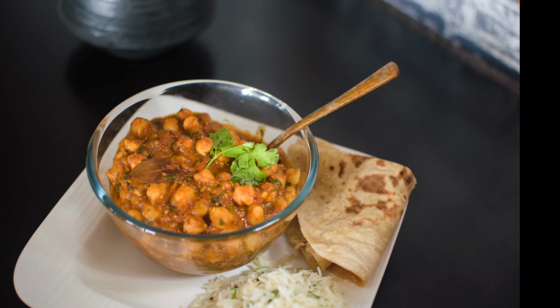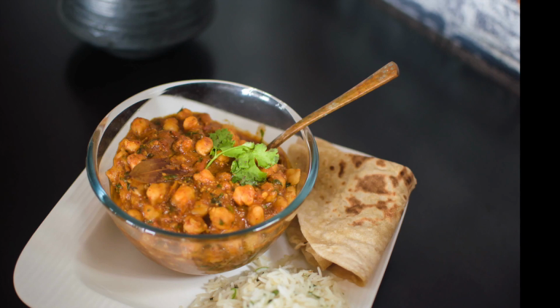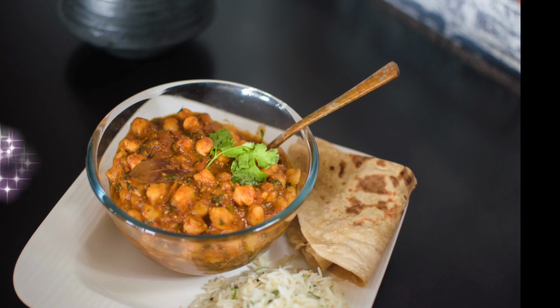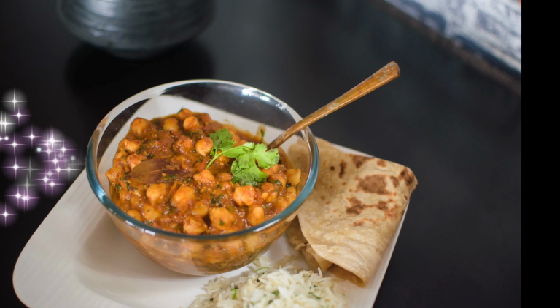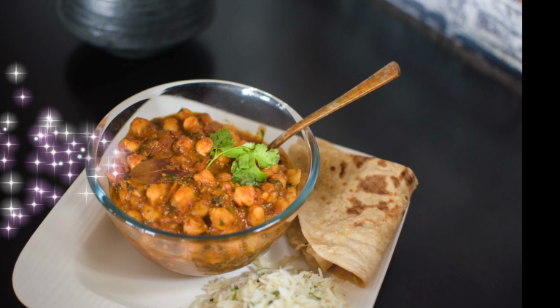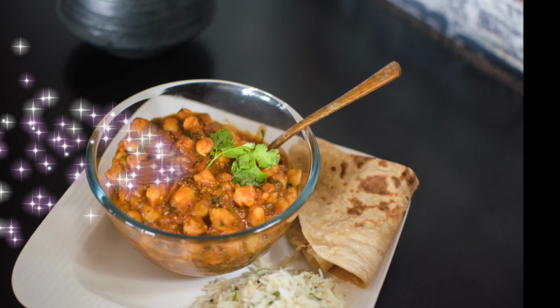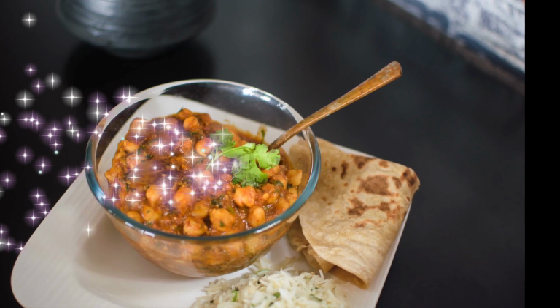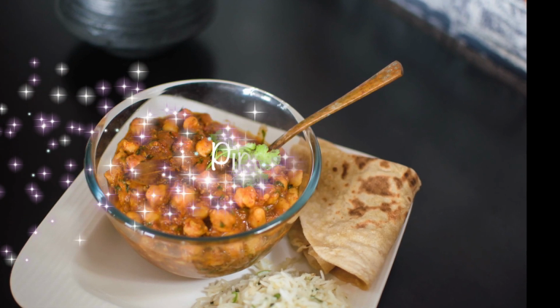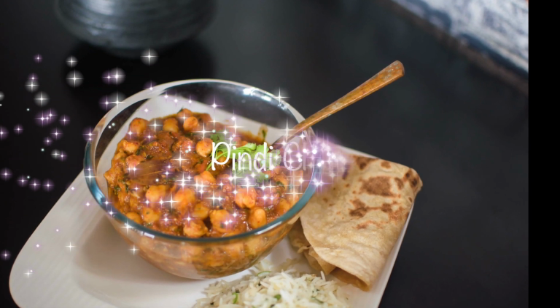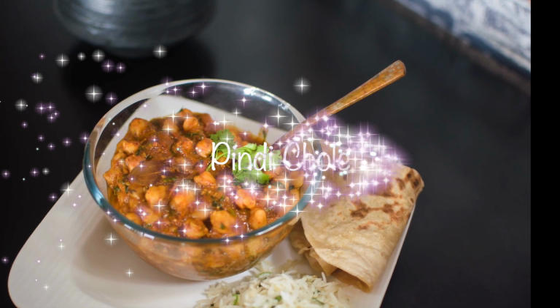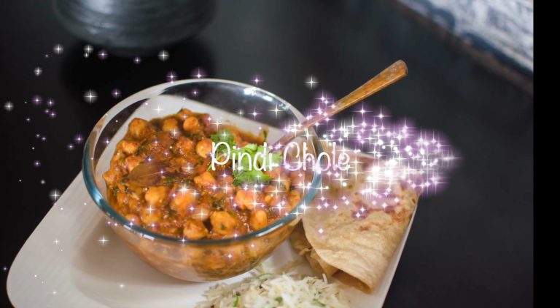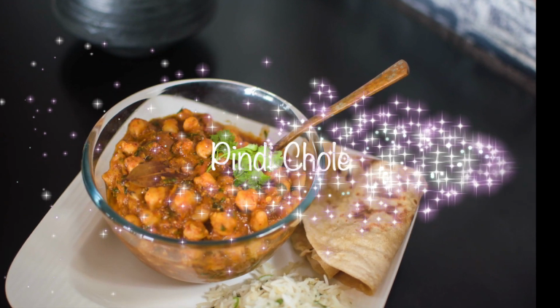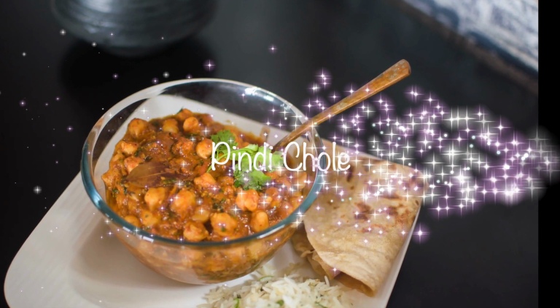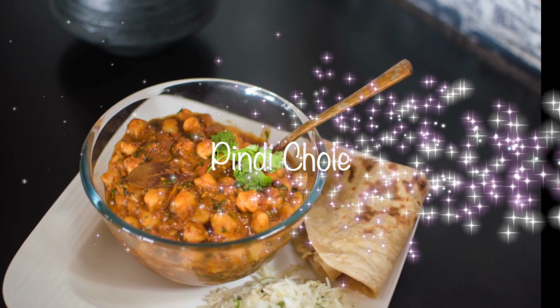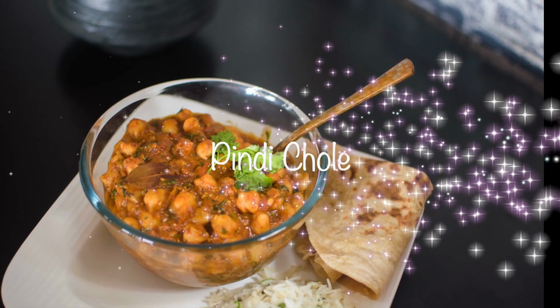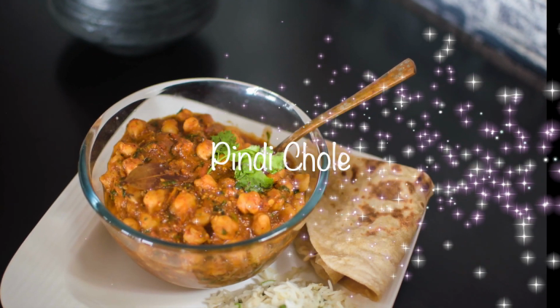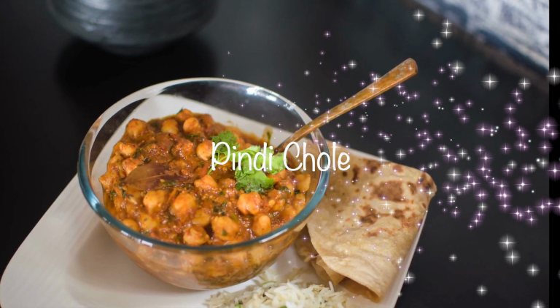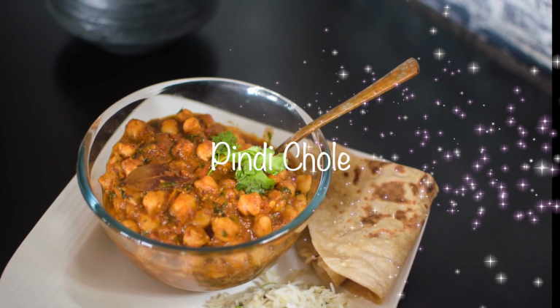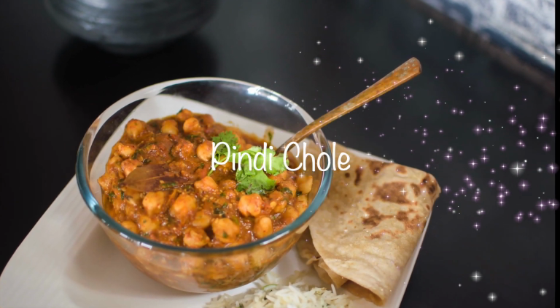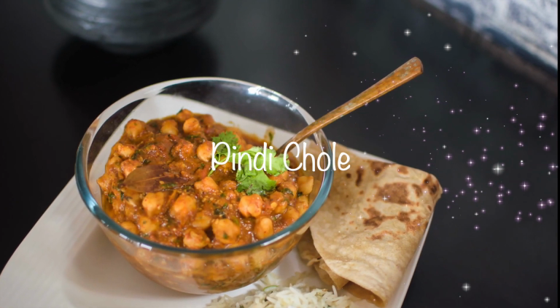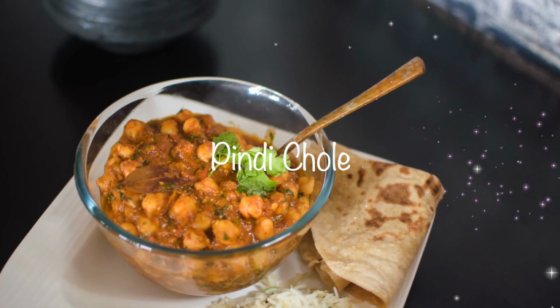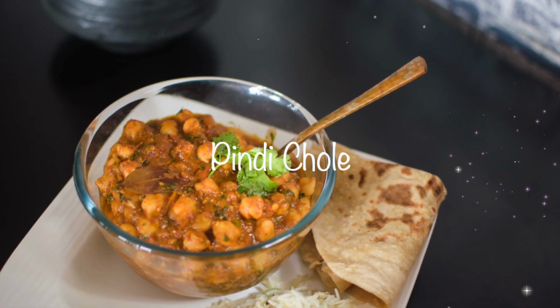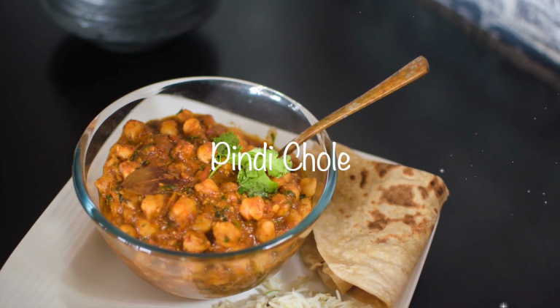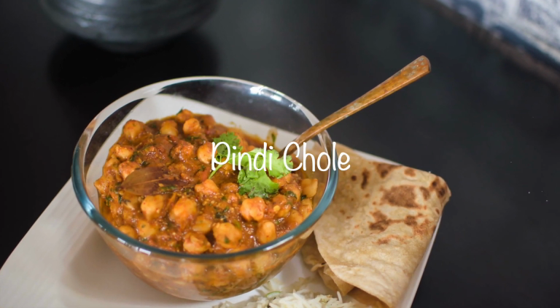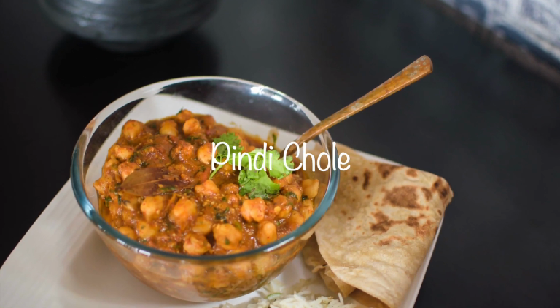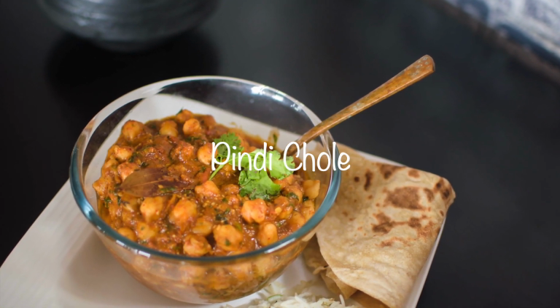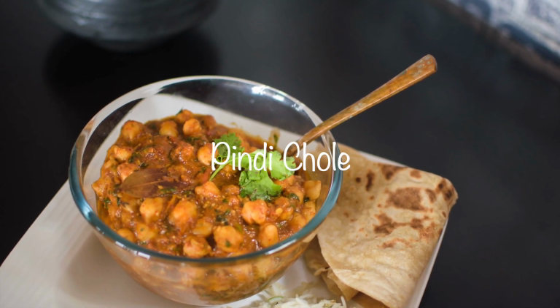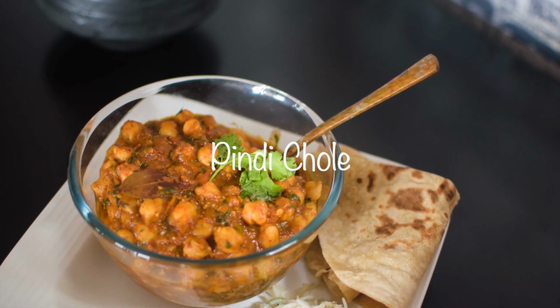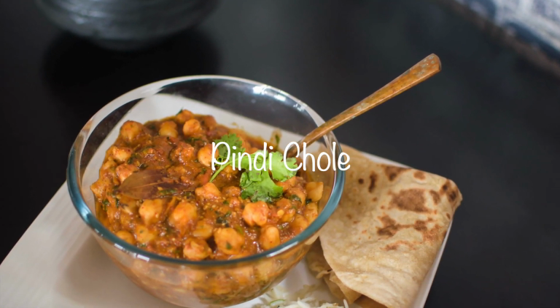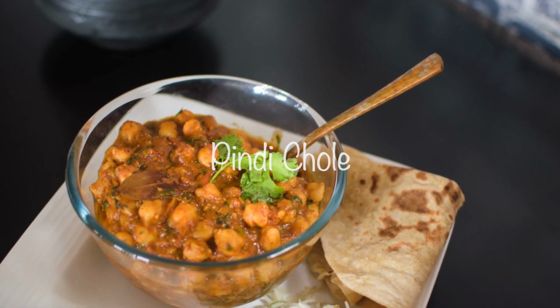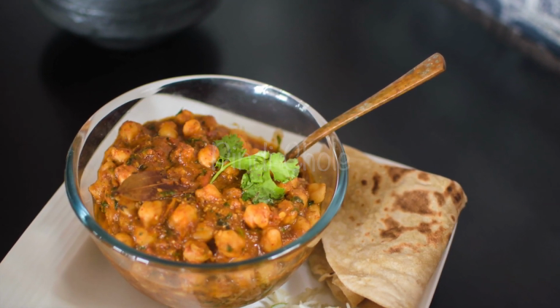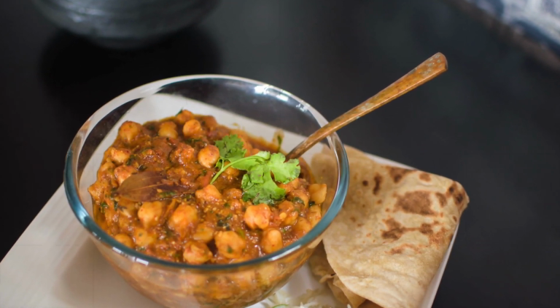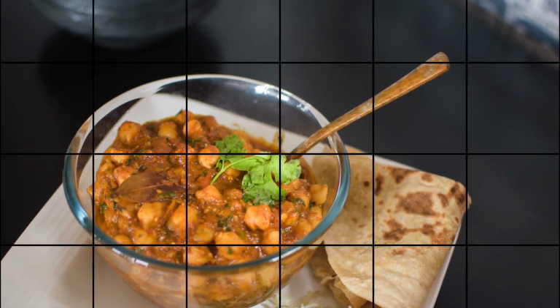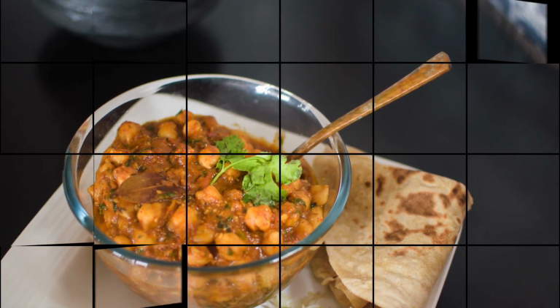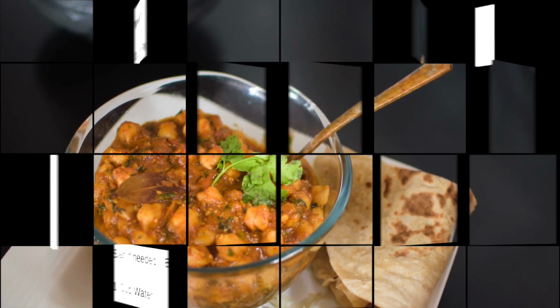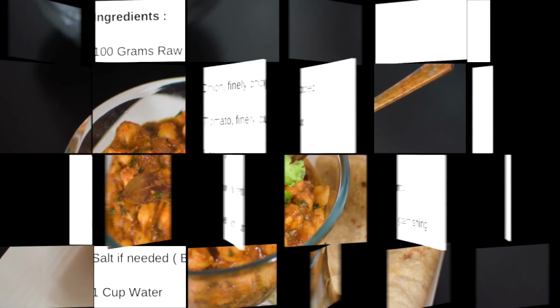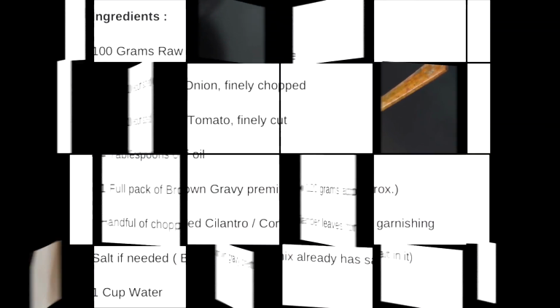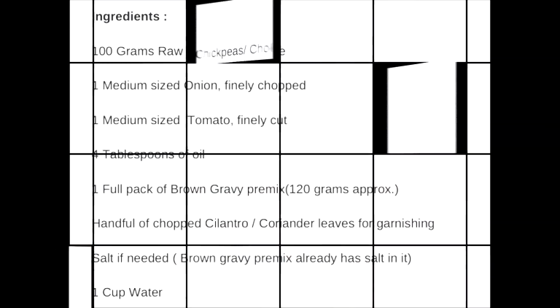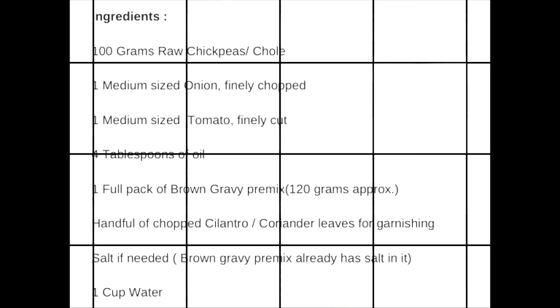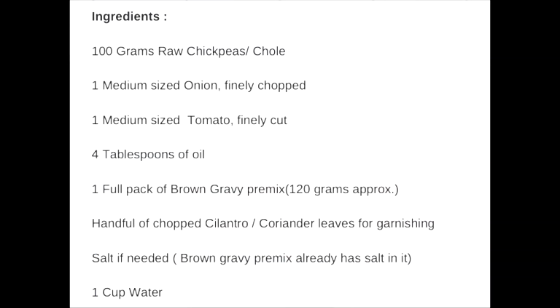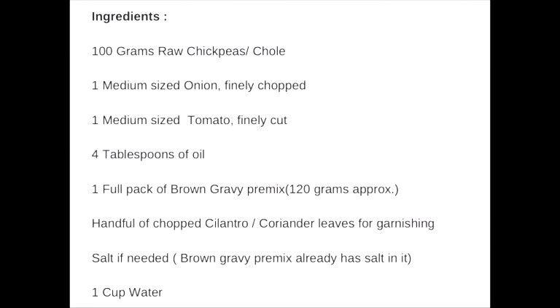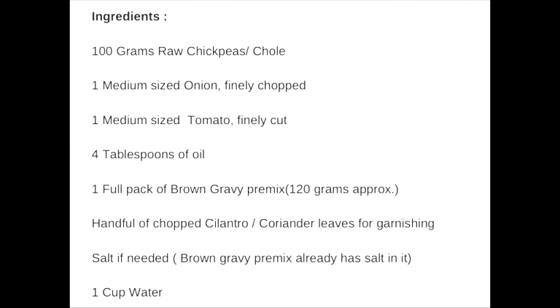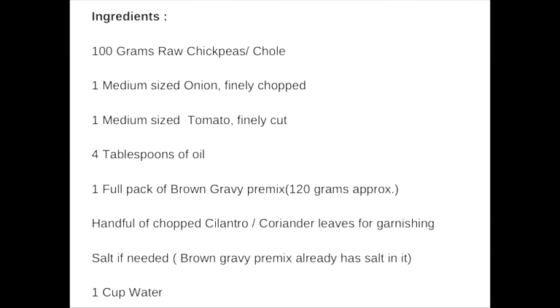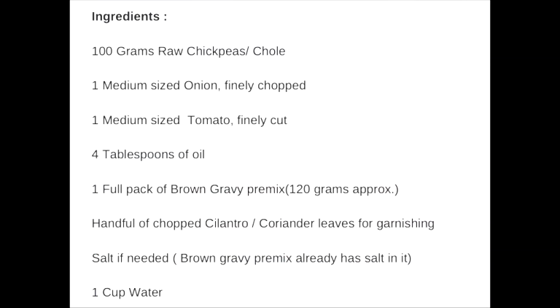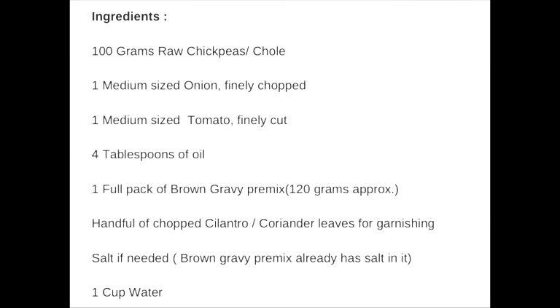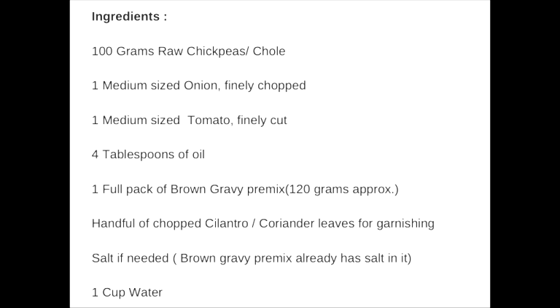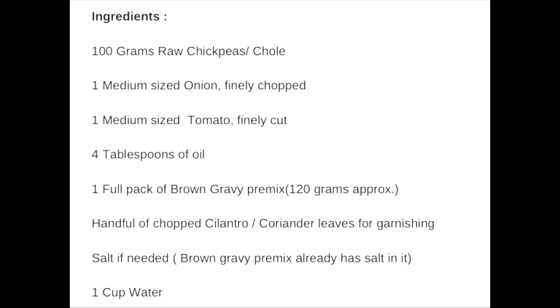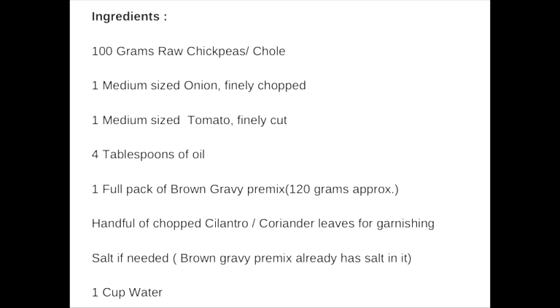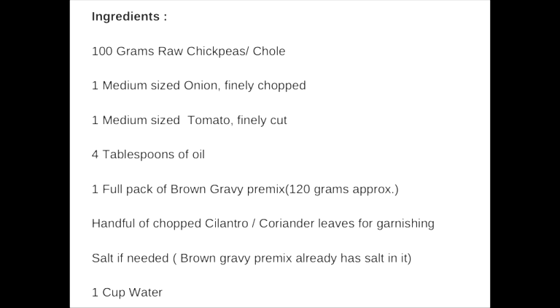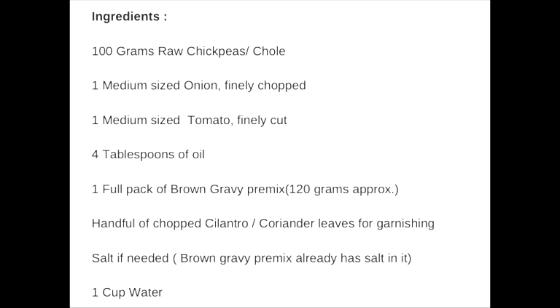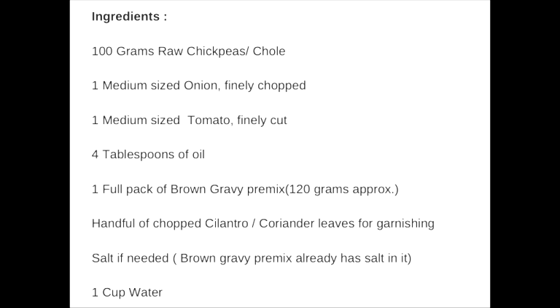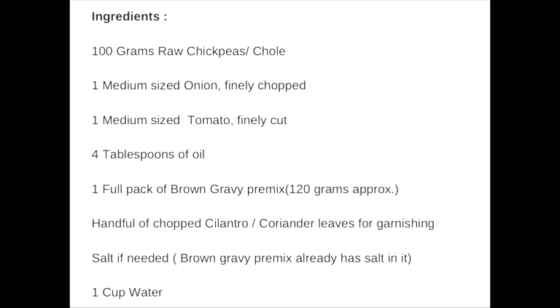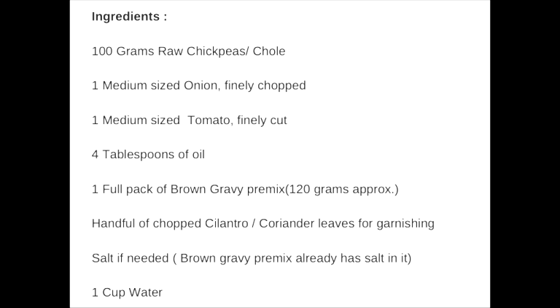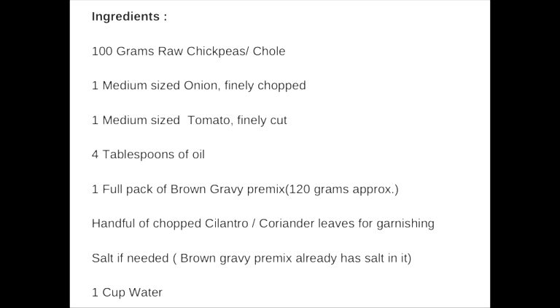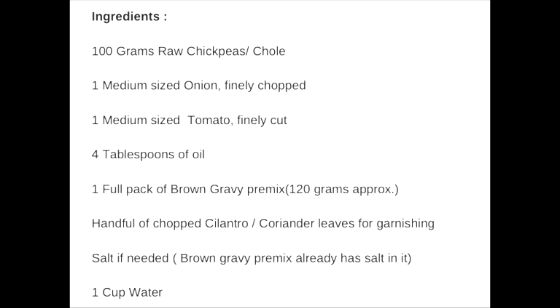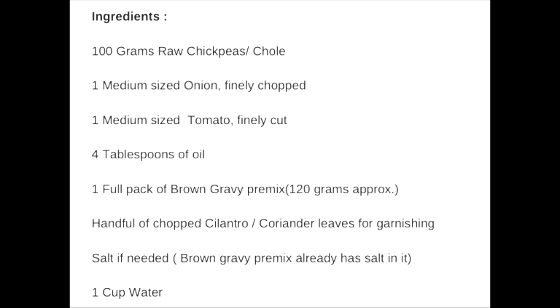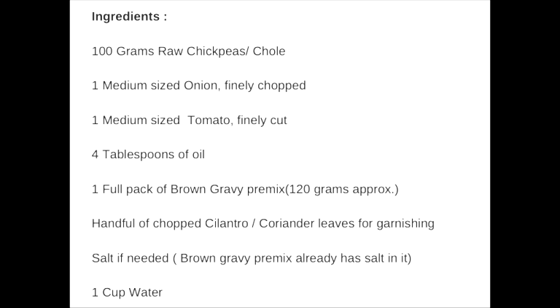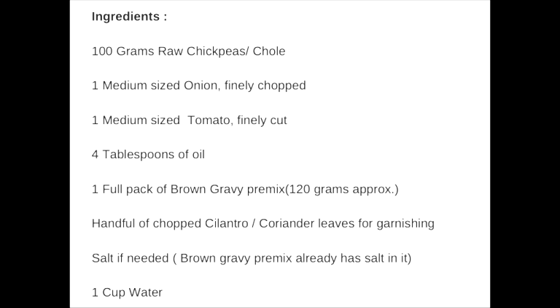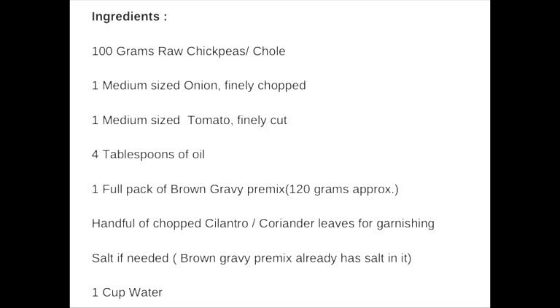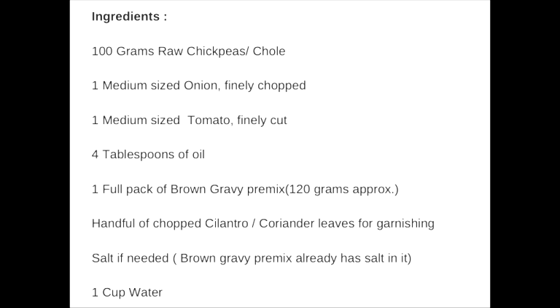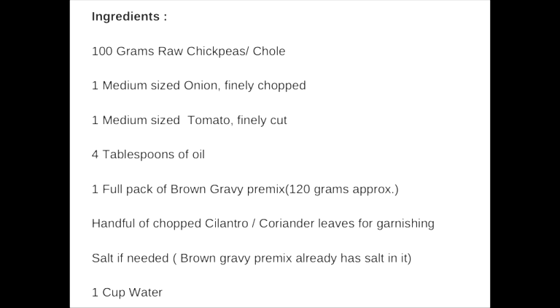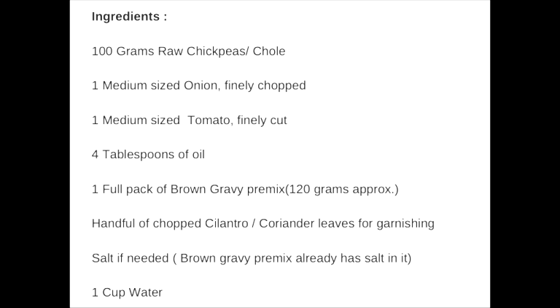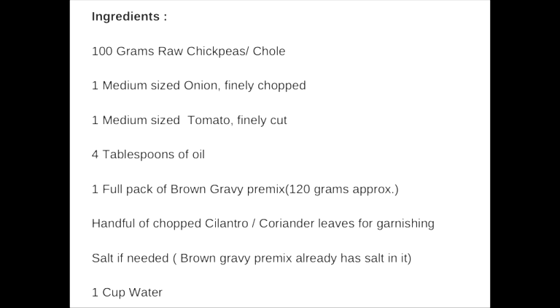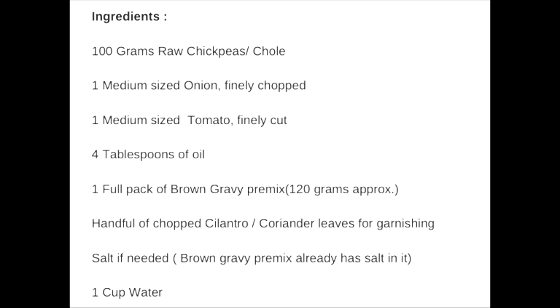Hello friends, welcome to my channel Puja's Cookery. Today let's see how to make quick pindi chole using brown gravy premix.